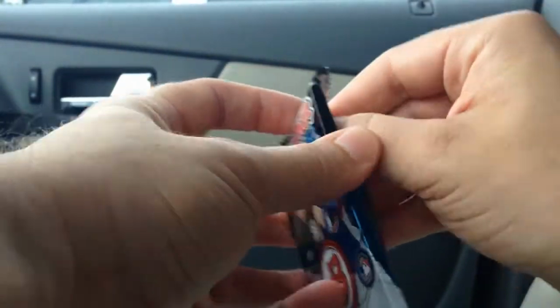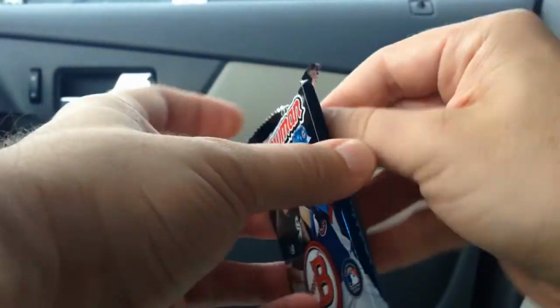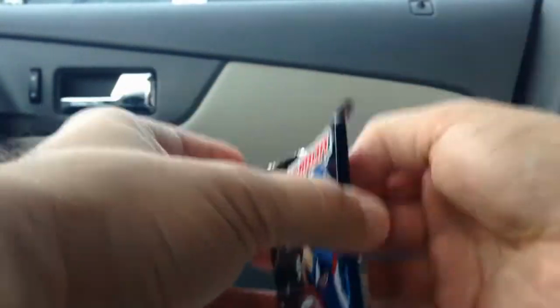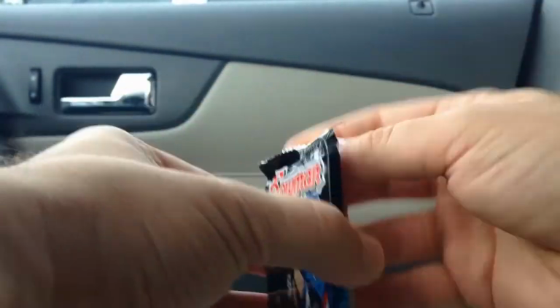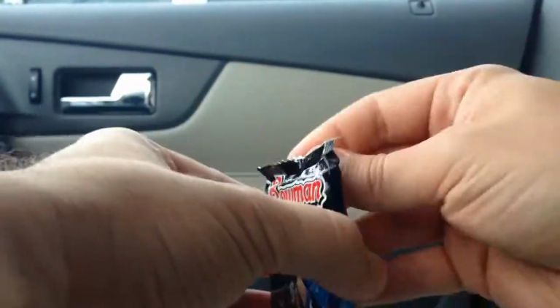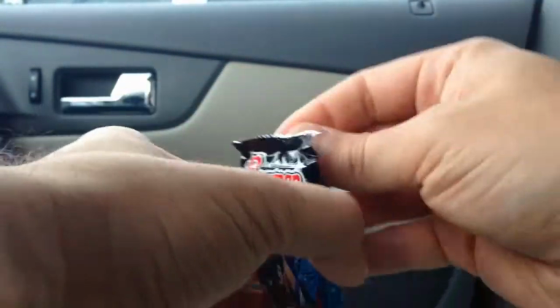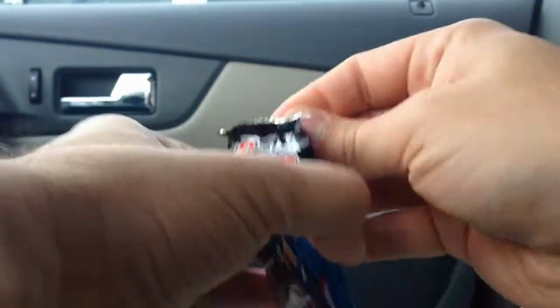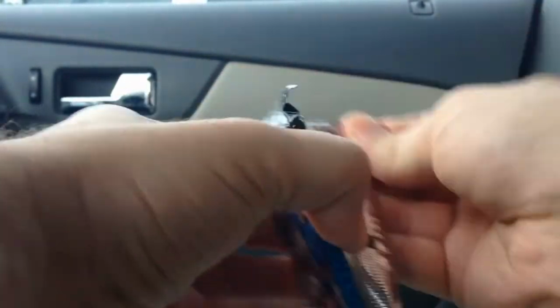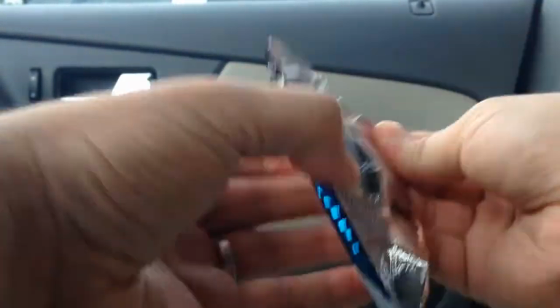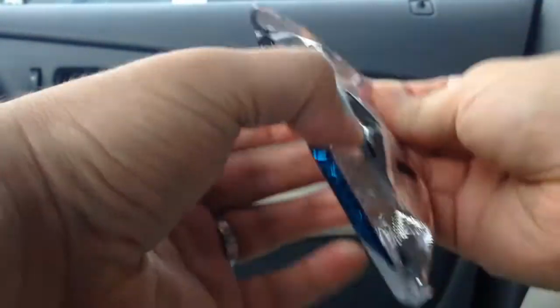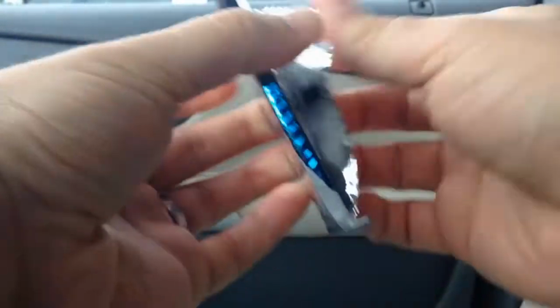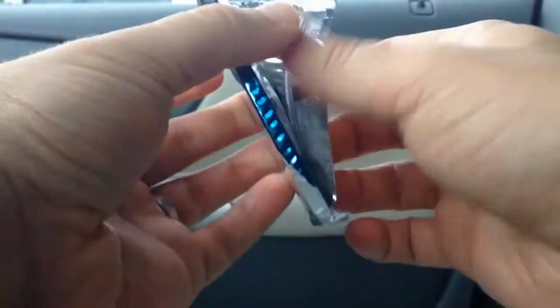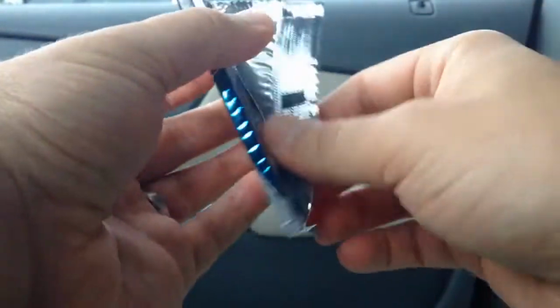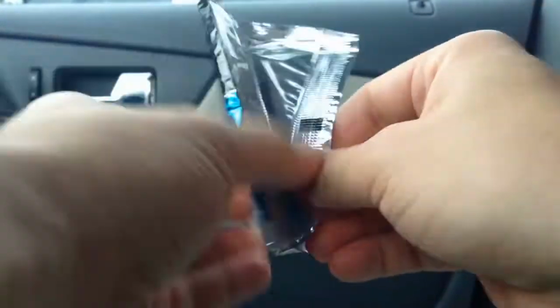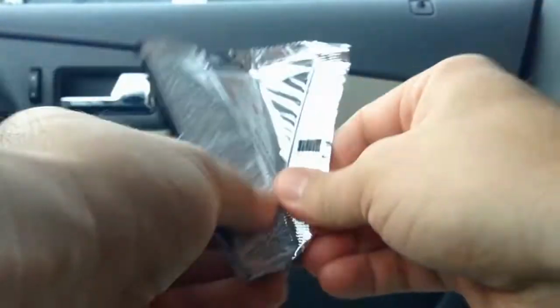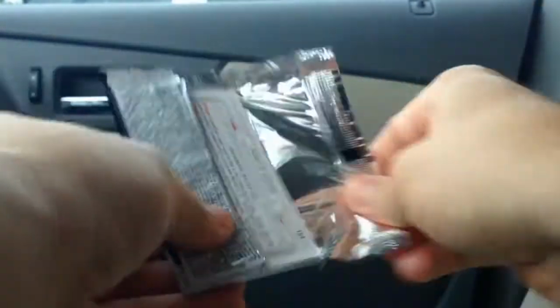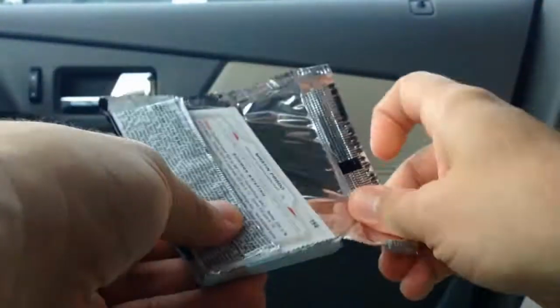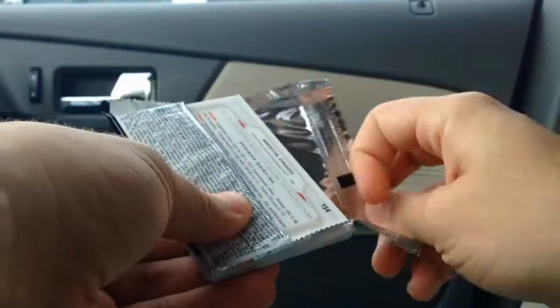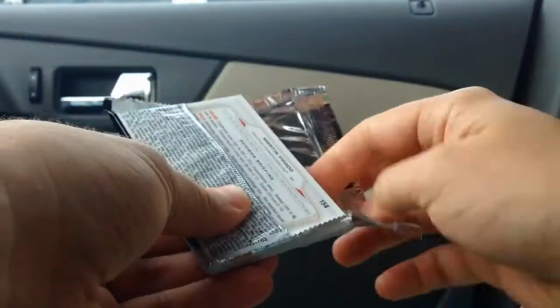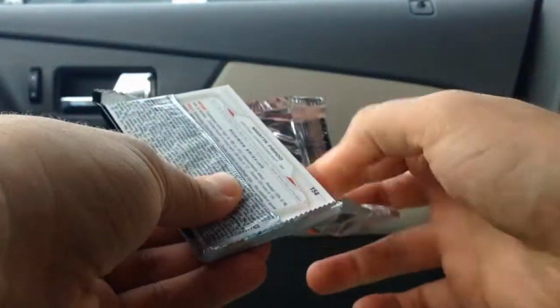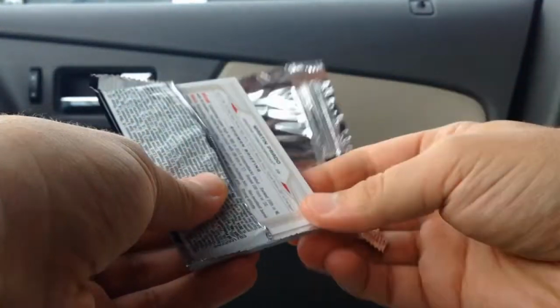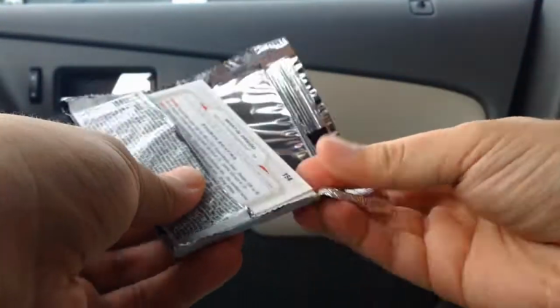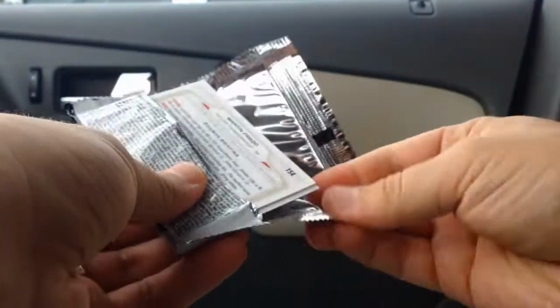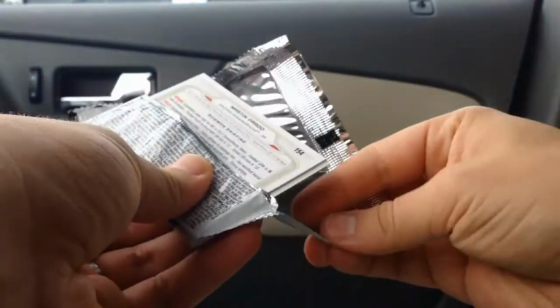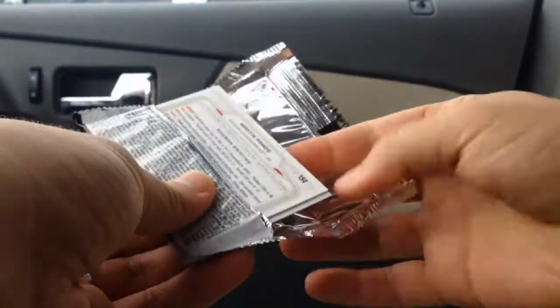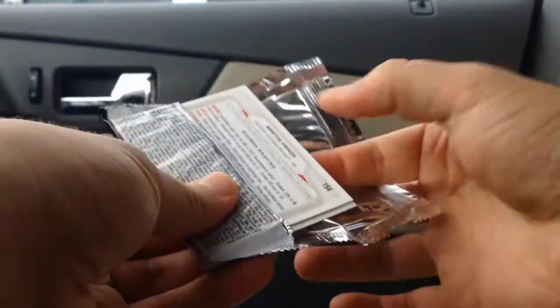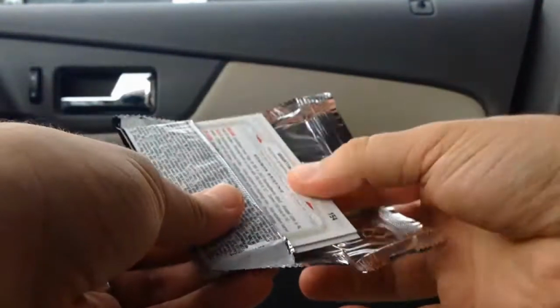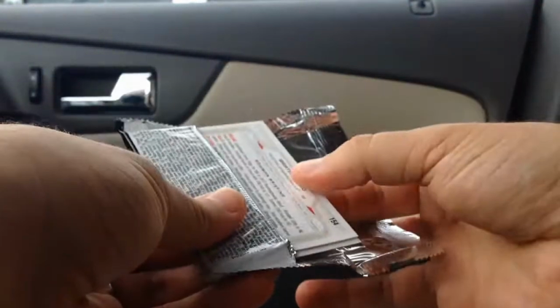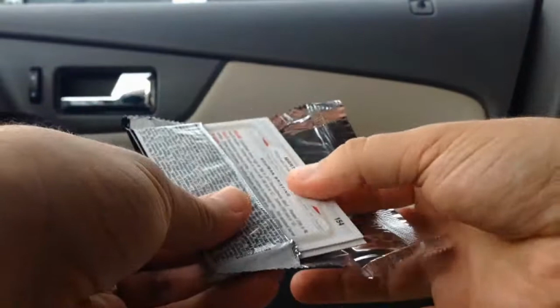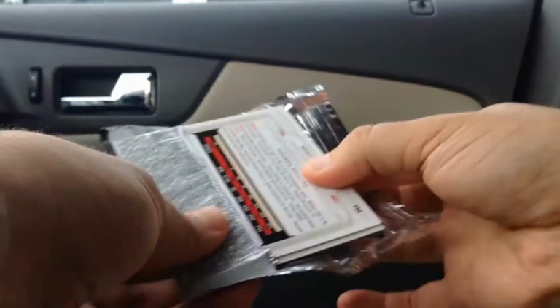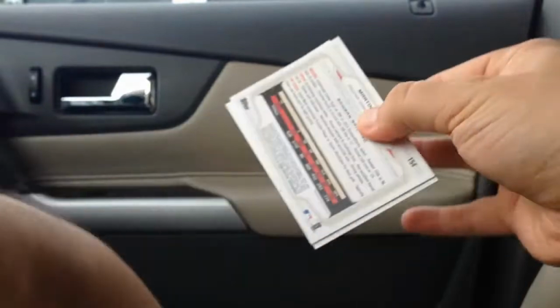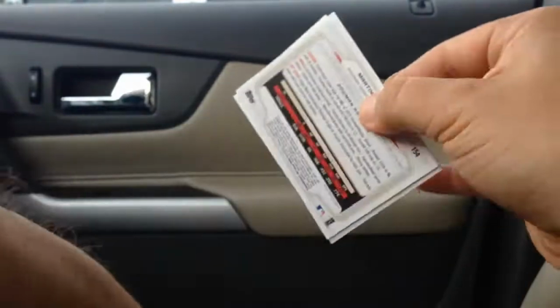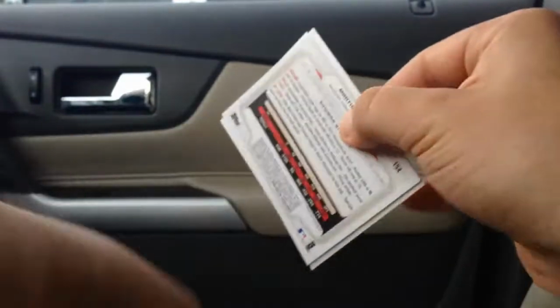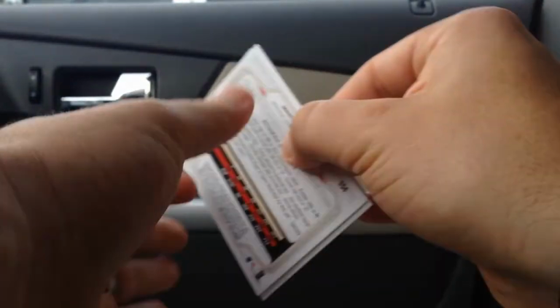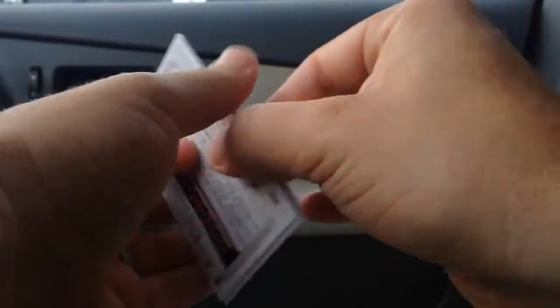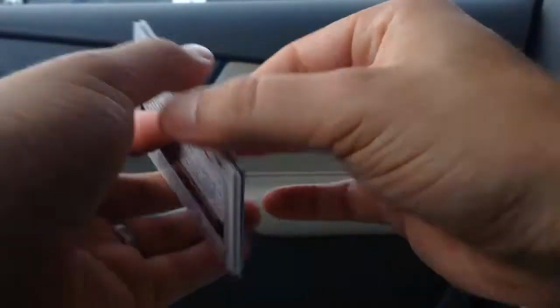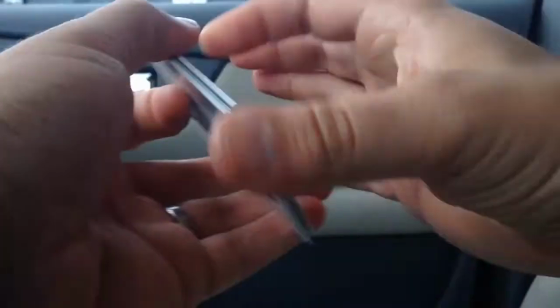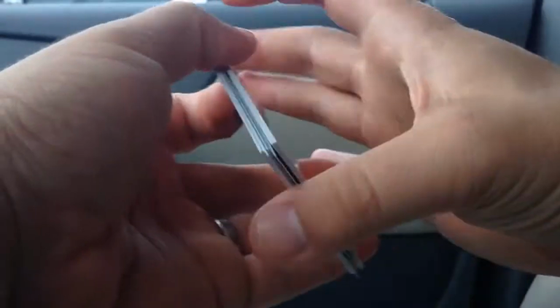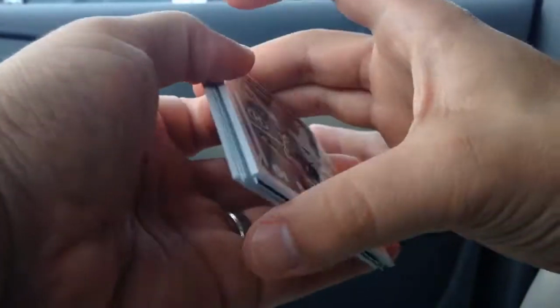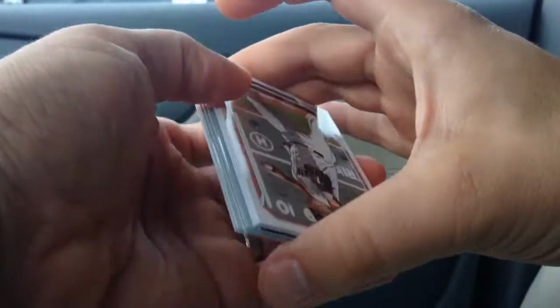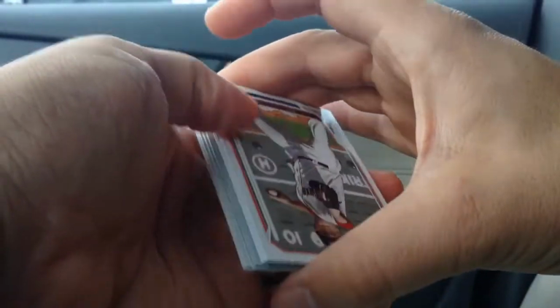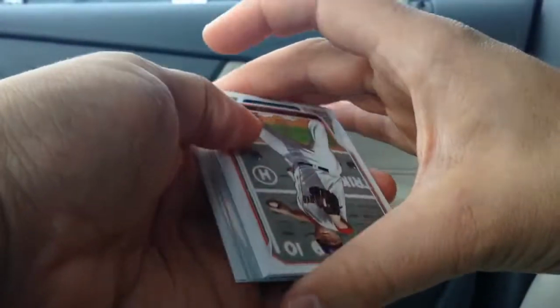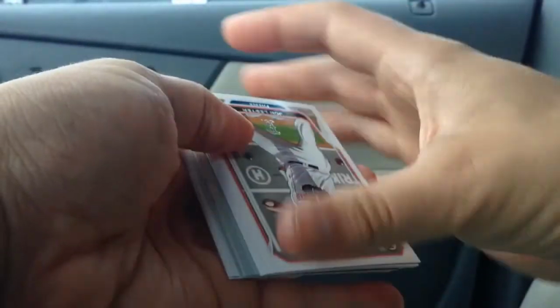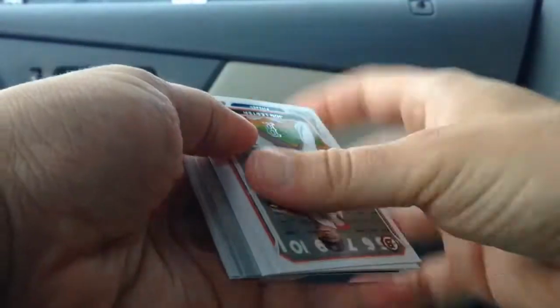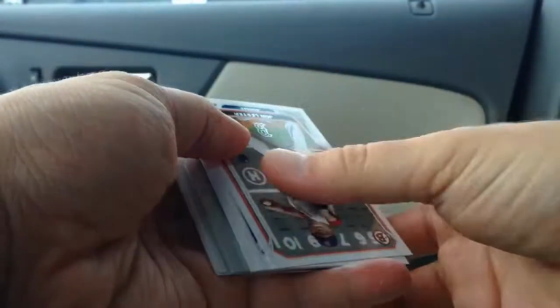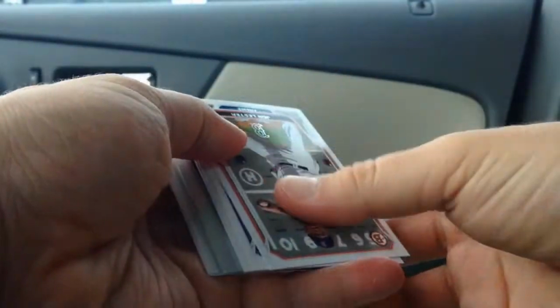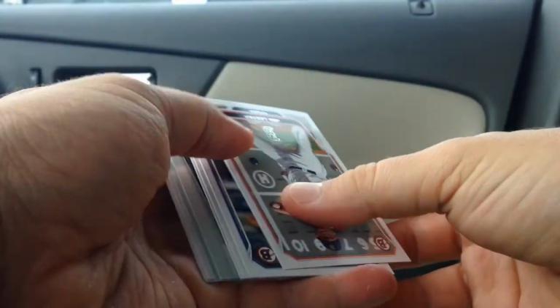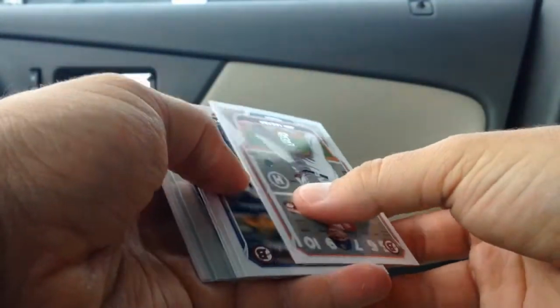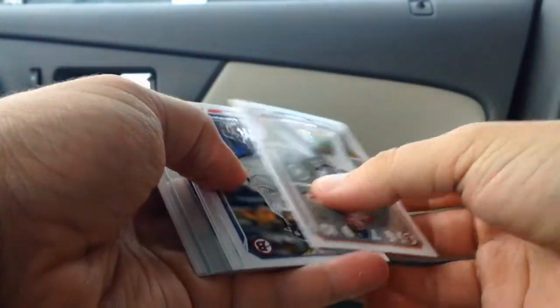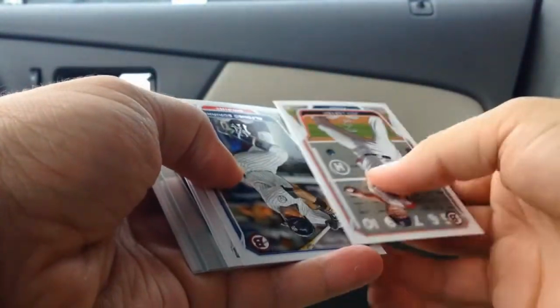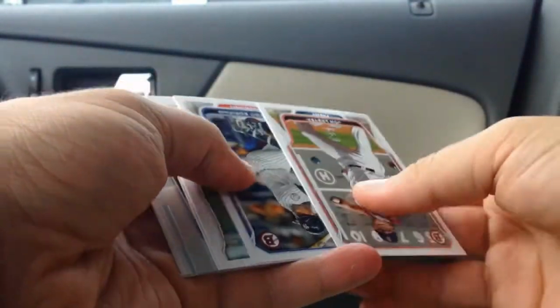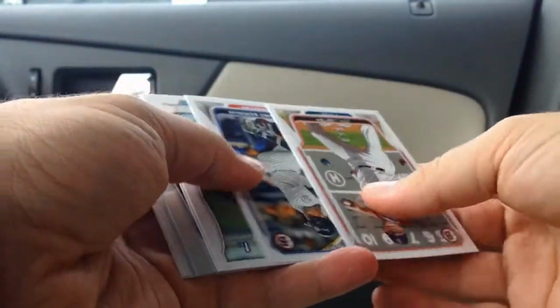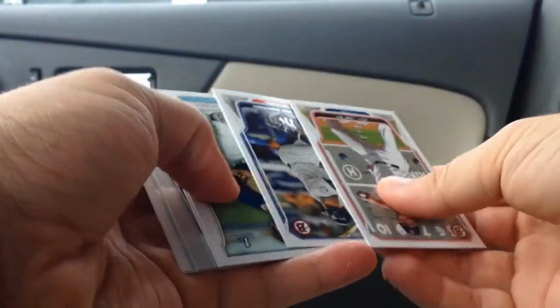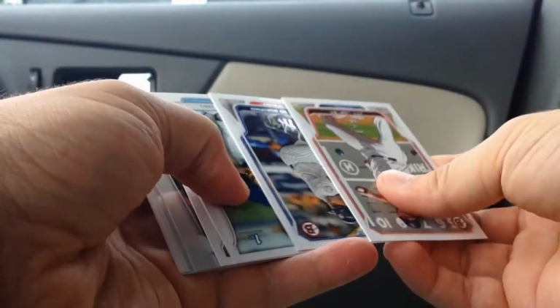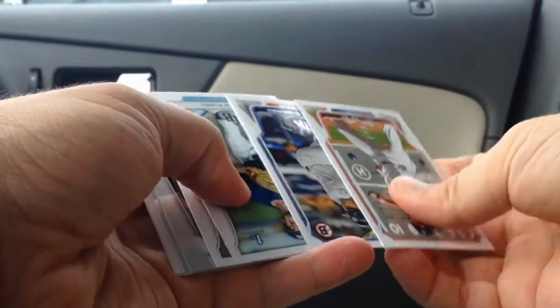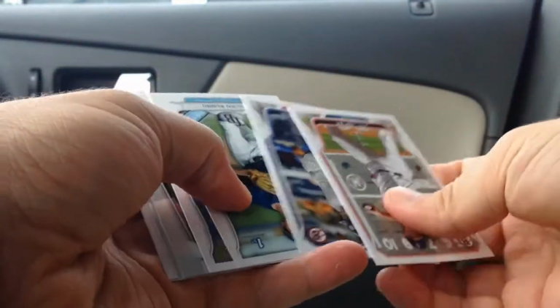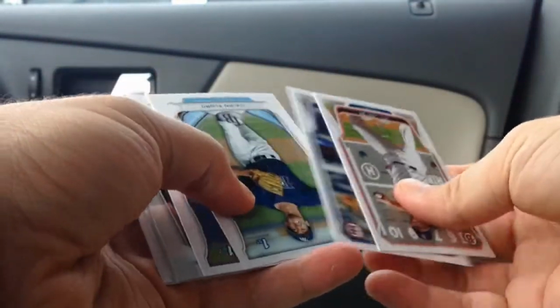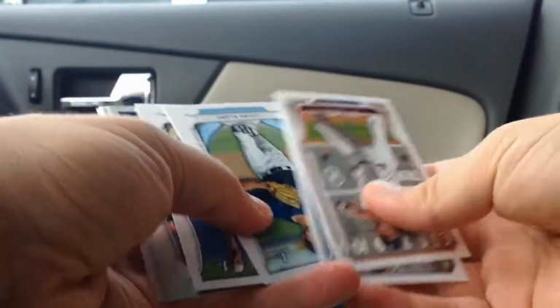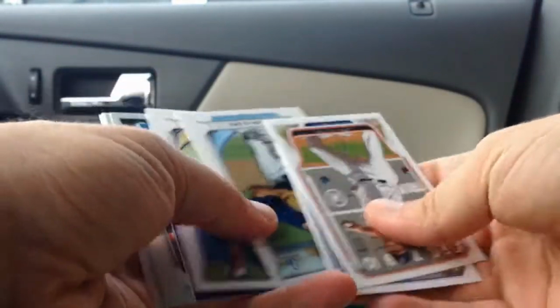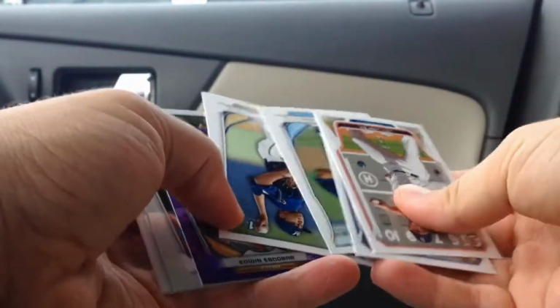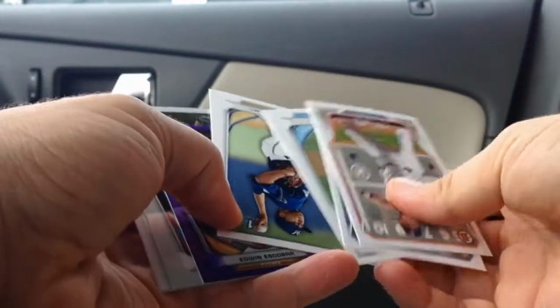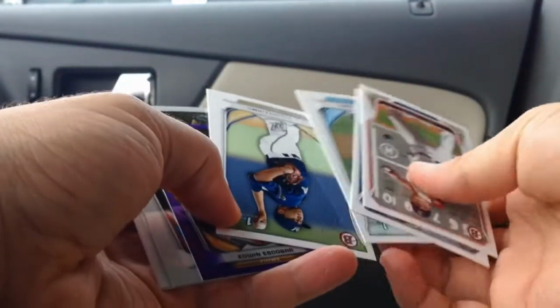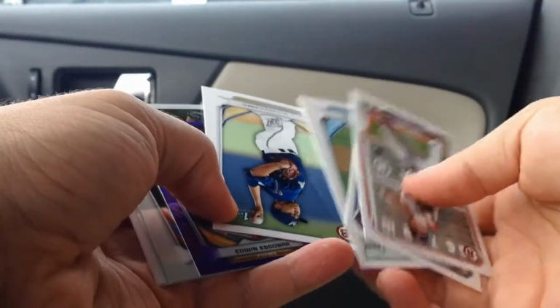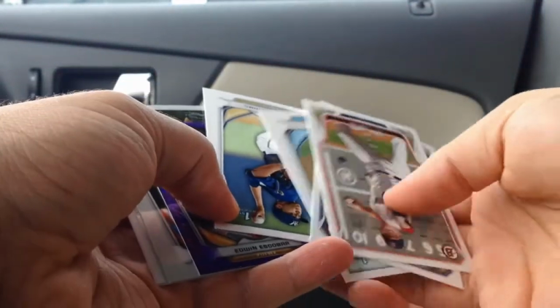I also pulled — back in 2009 — I pulled a Percy Harvin autograph, which was amazing because he was like a top wide receiver at the time.